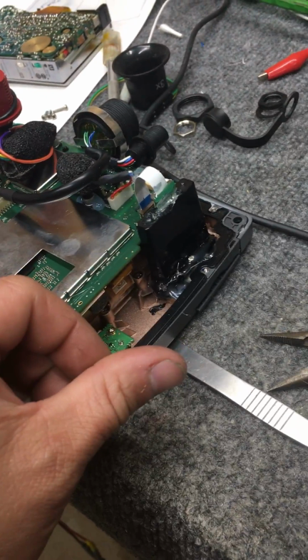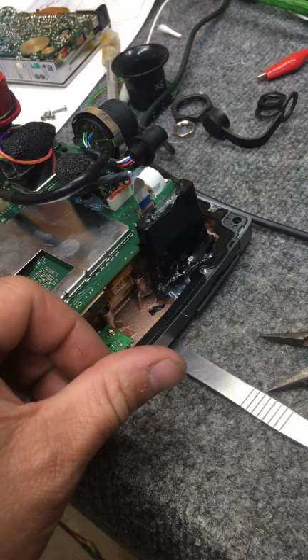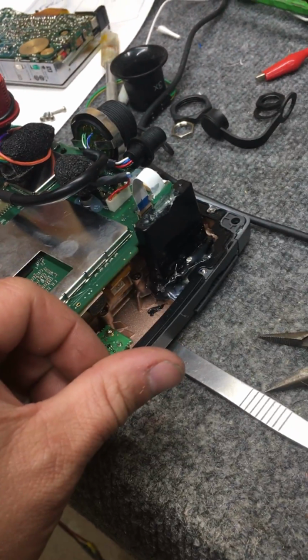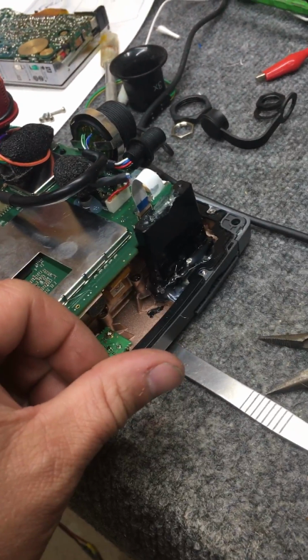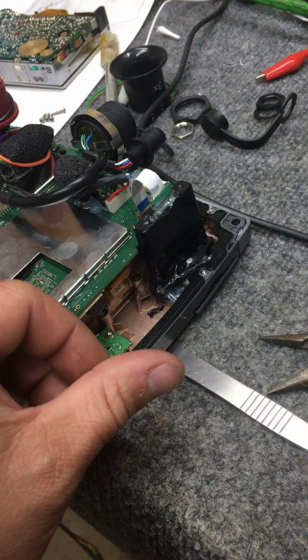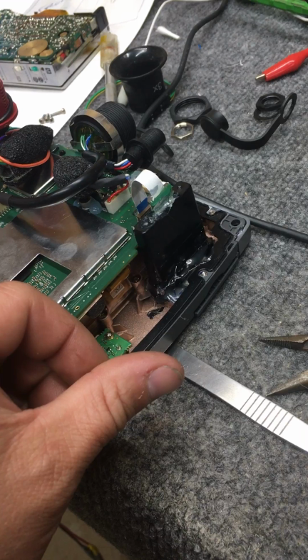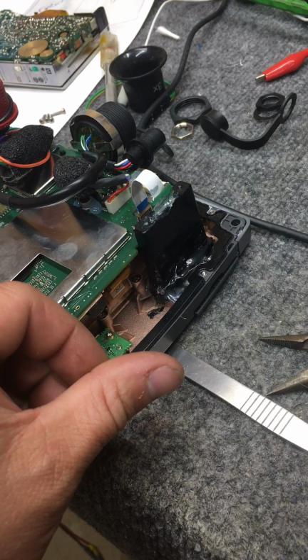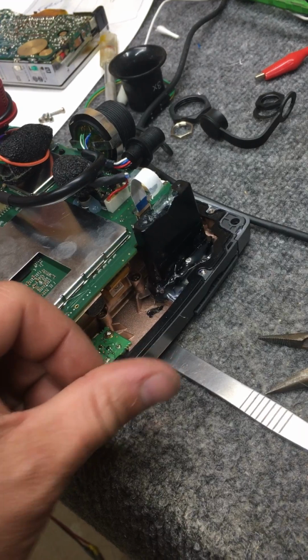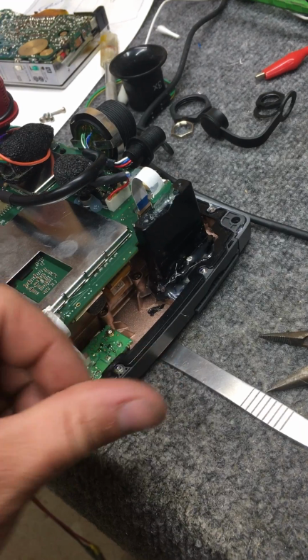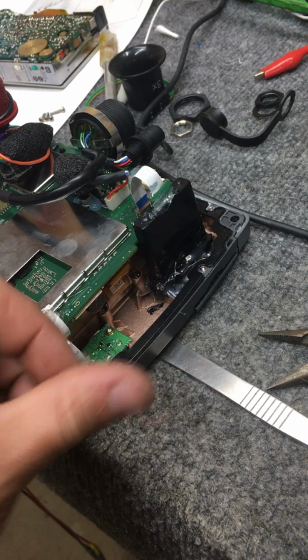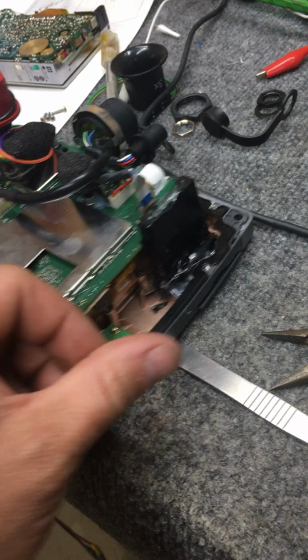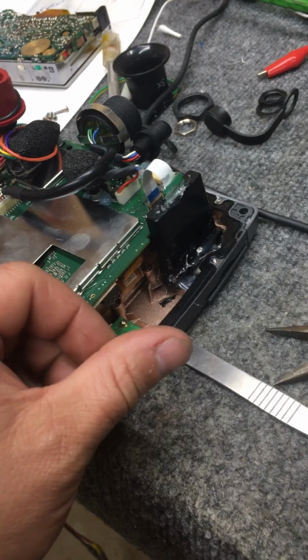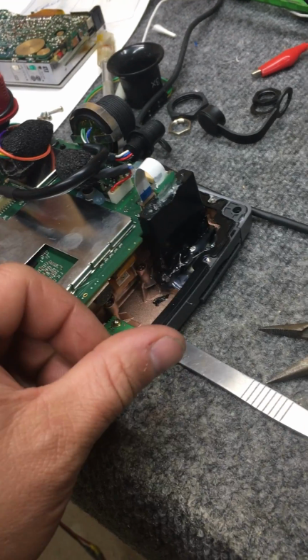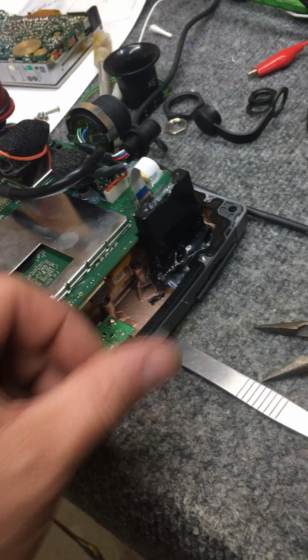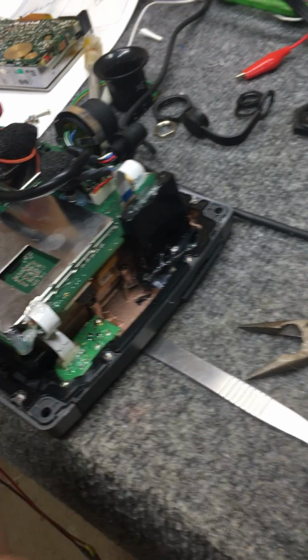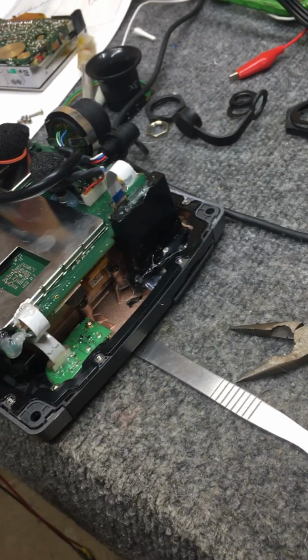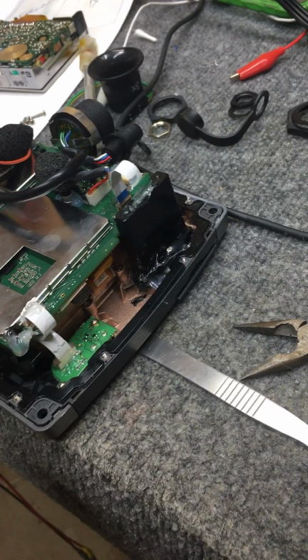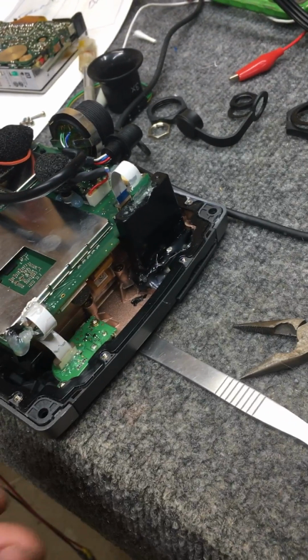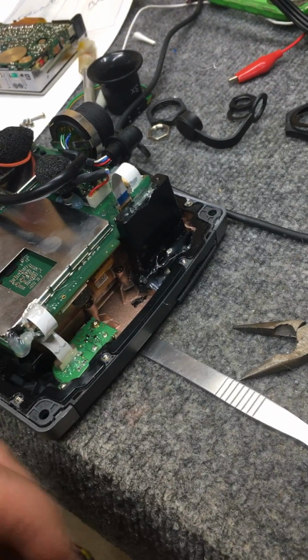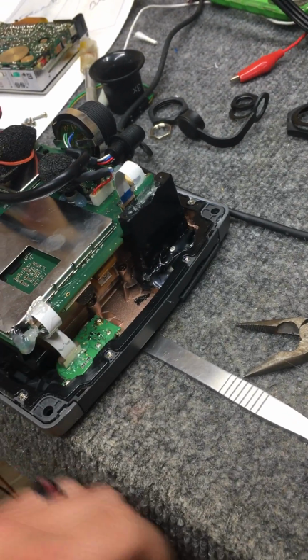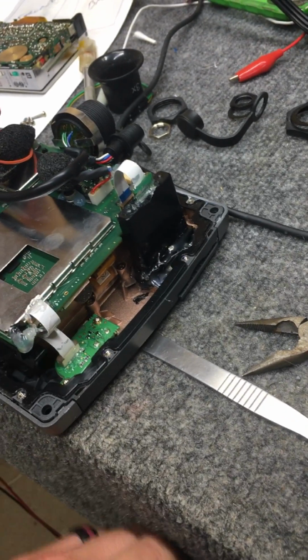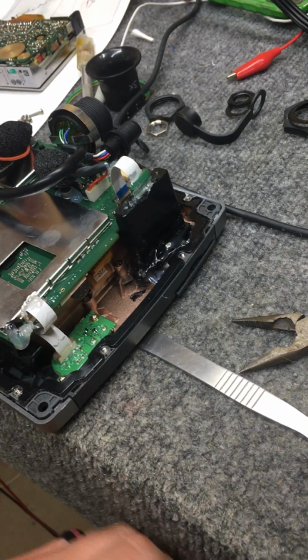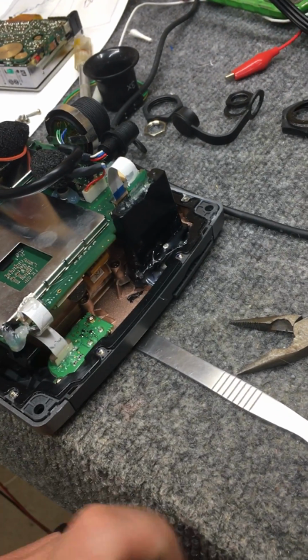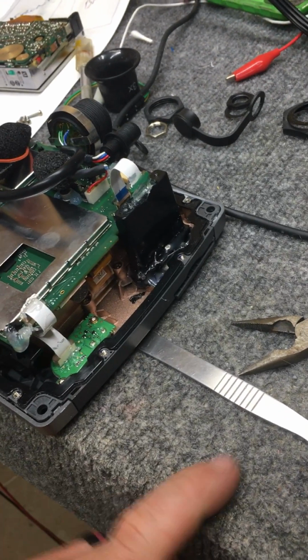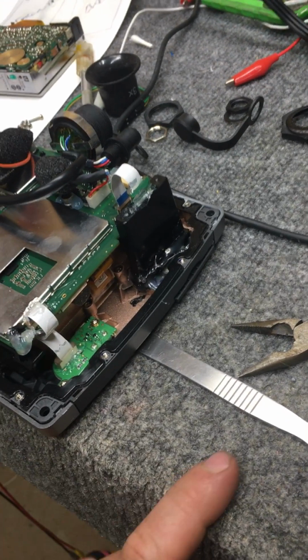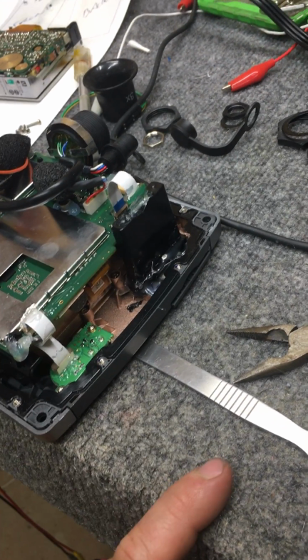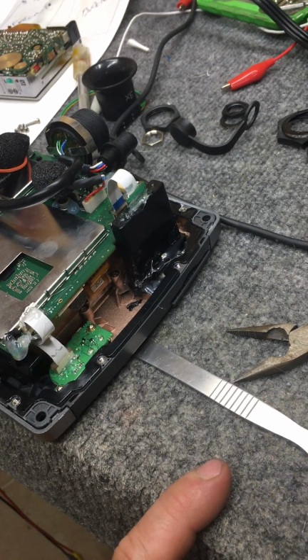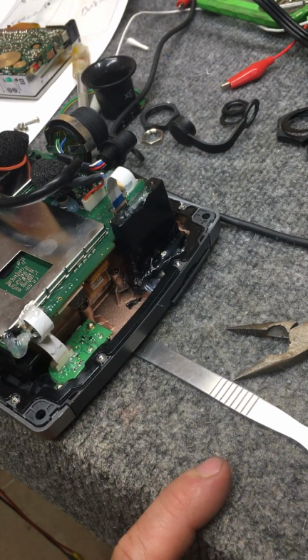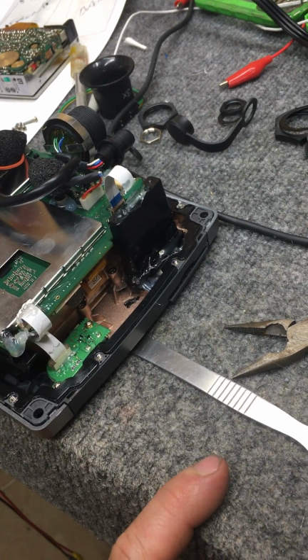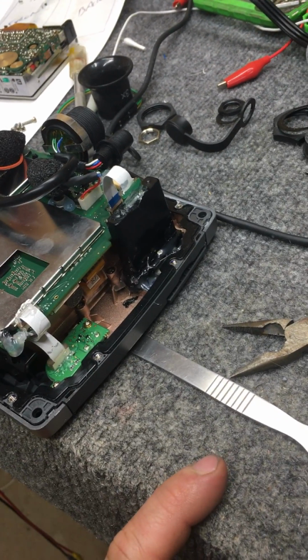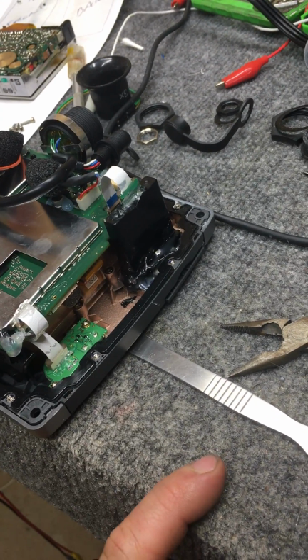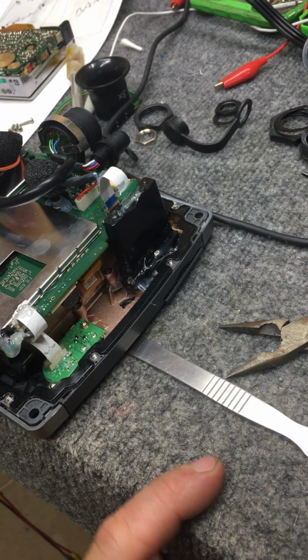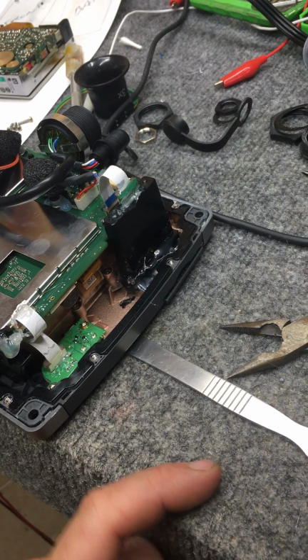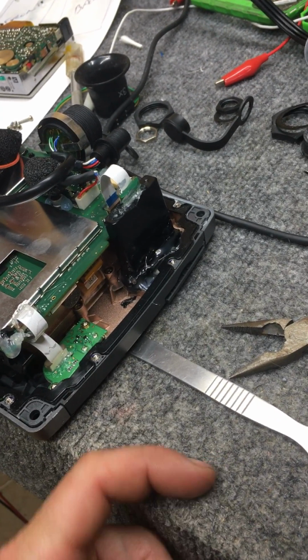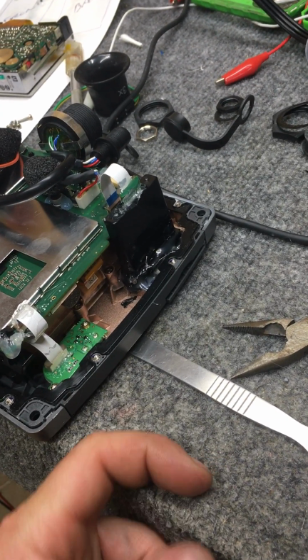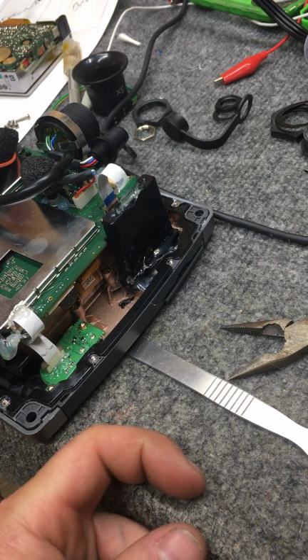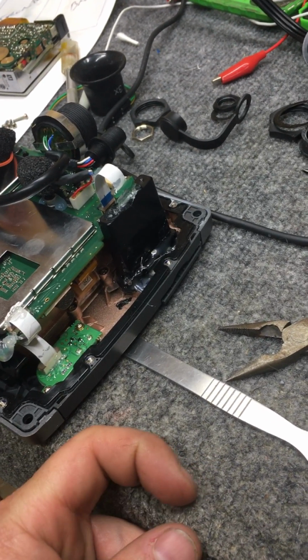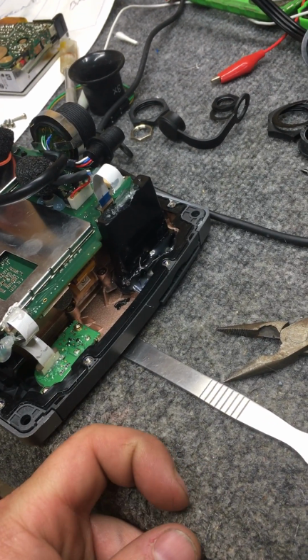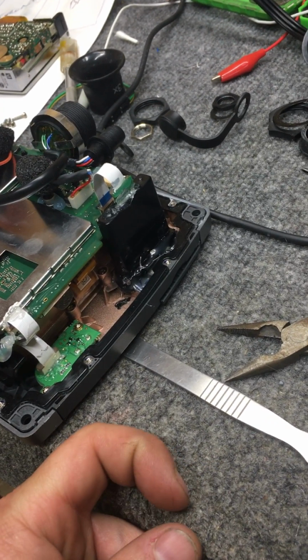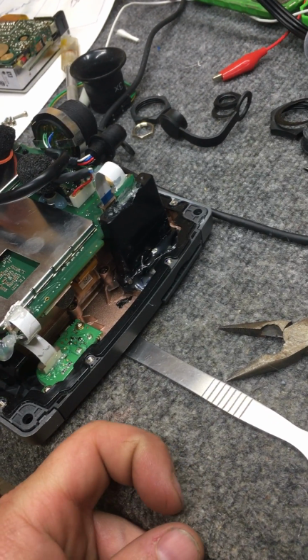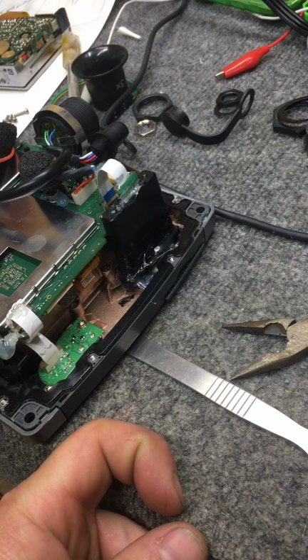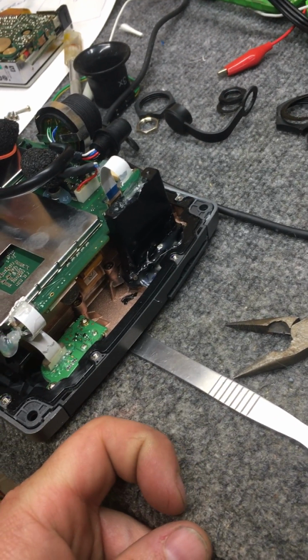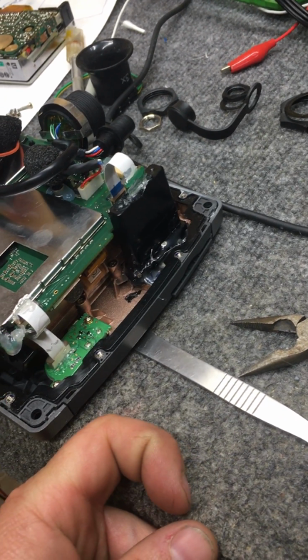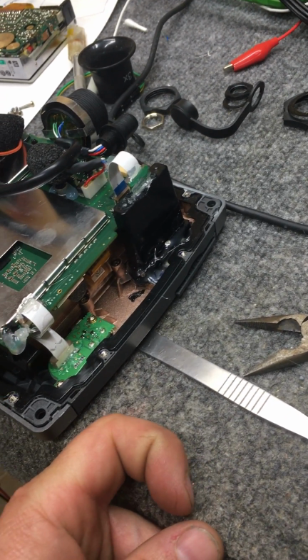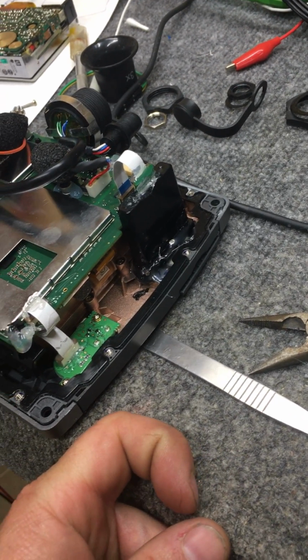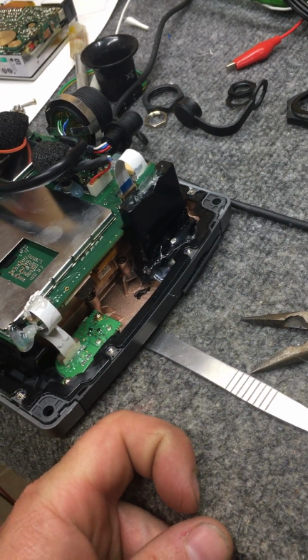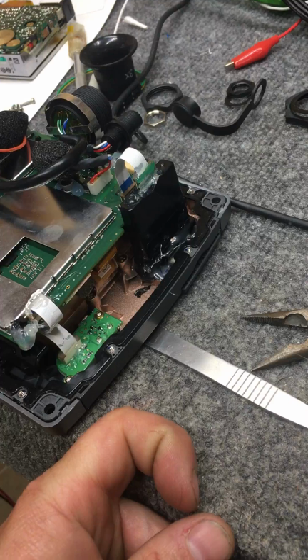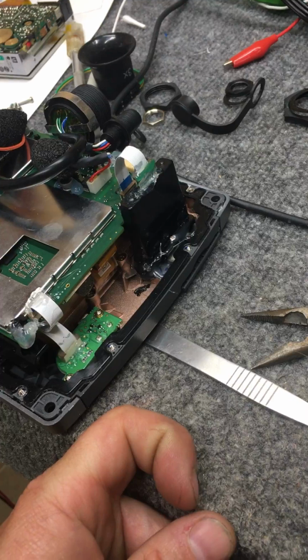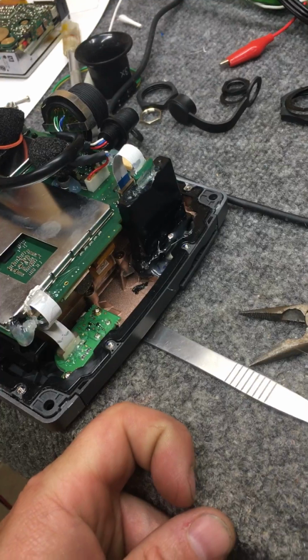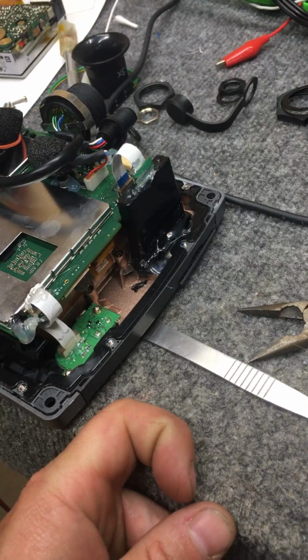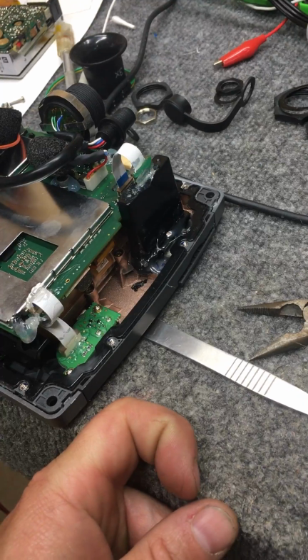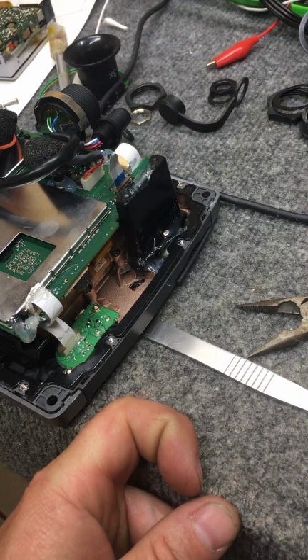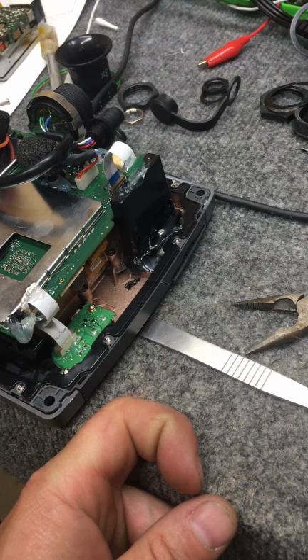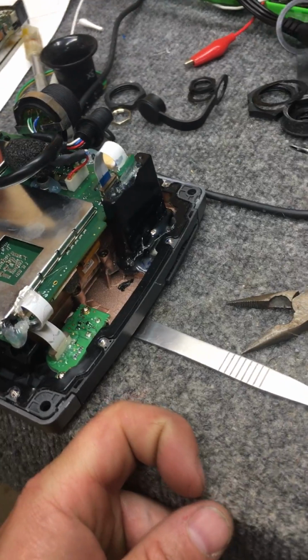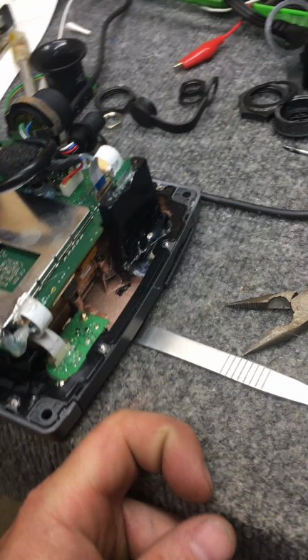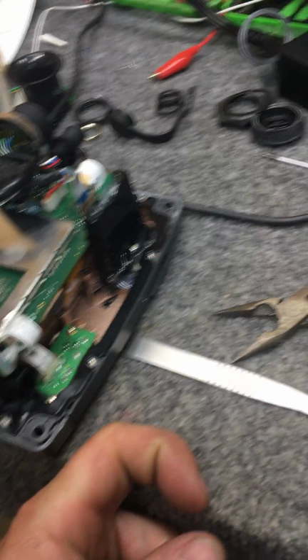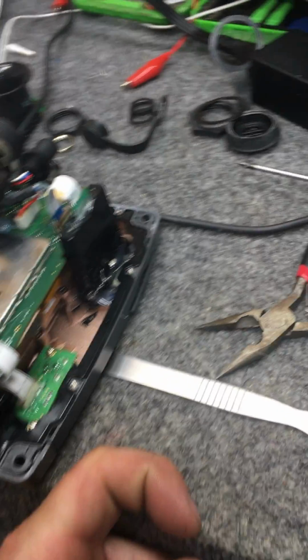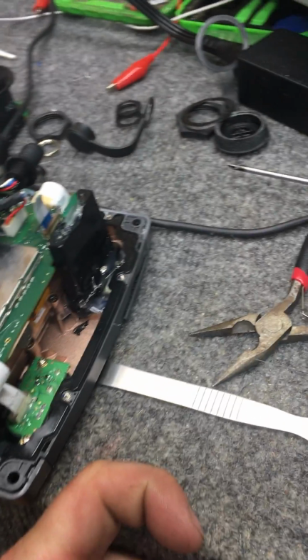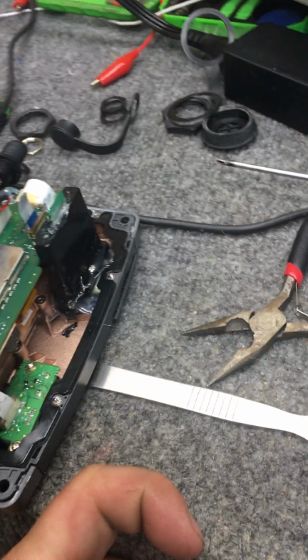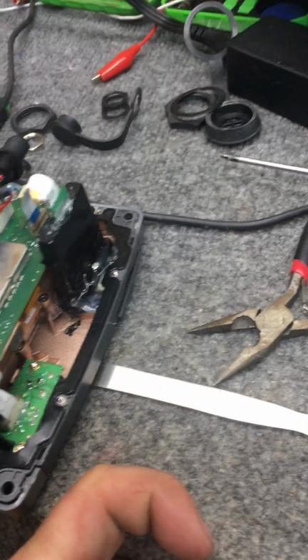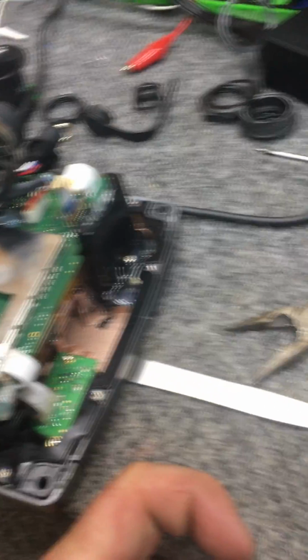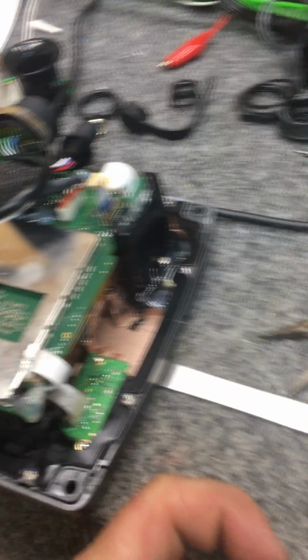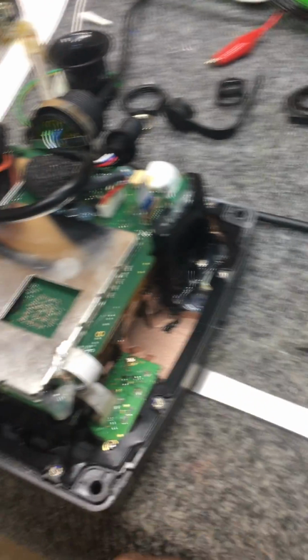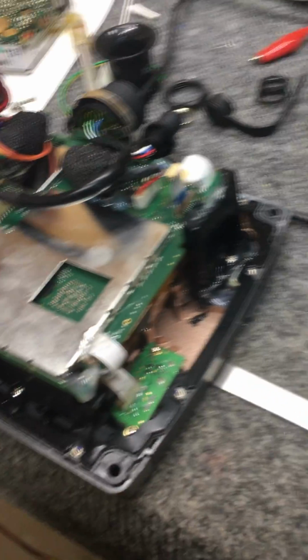it clicks in. When you want to remove it, you push it again and it clicks out. Because the socket was pretty much too badly damaged, I had to just remove the spring completely.